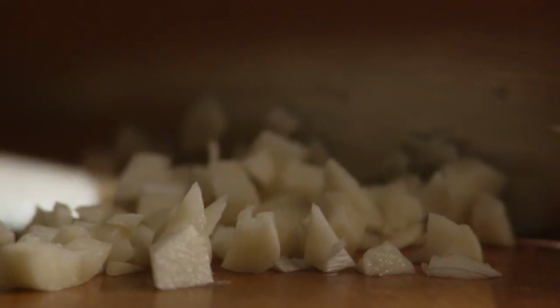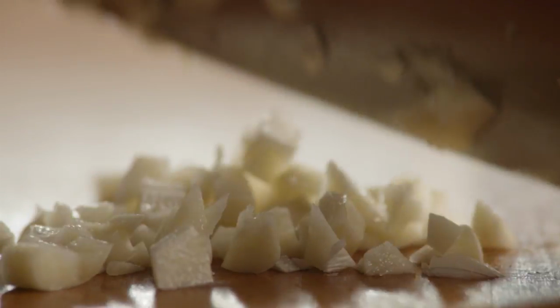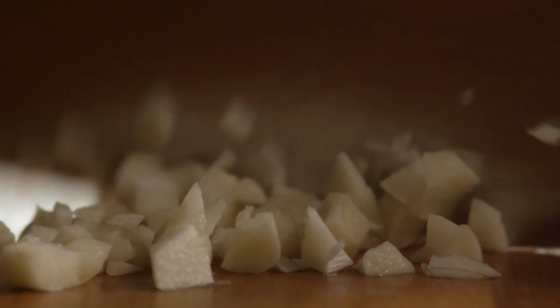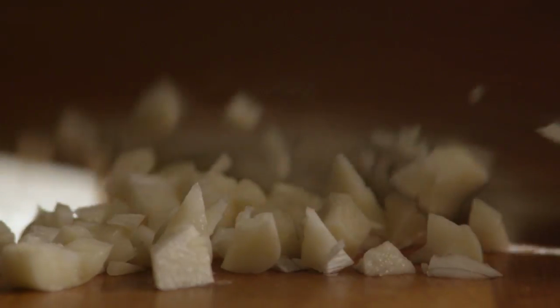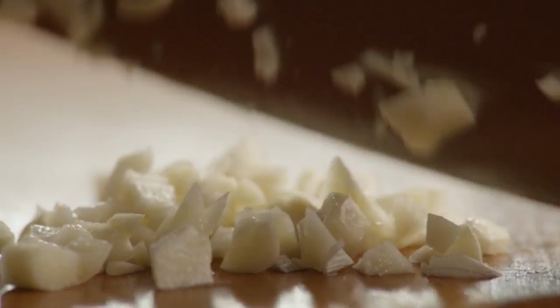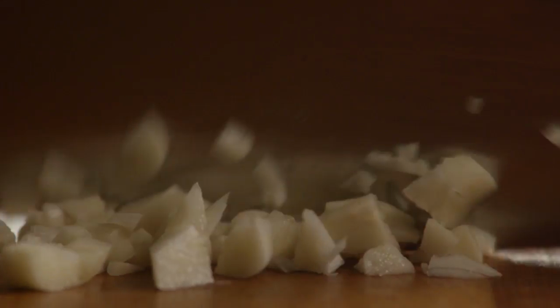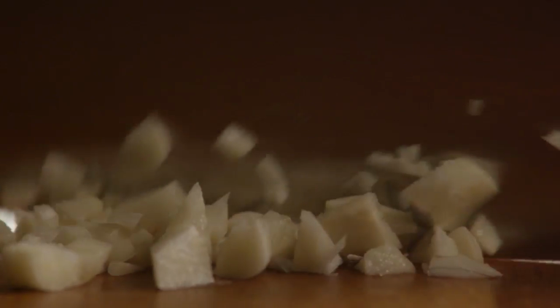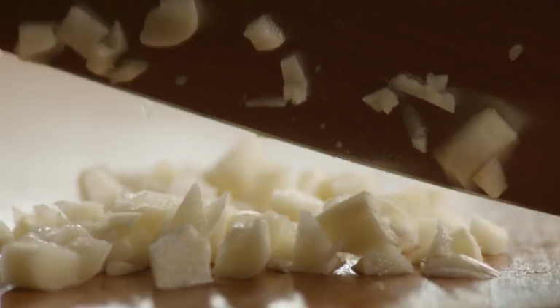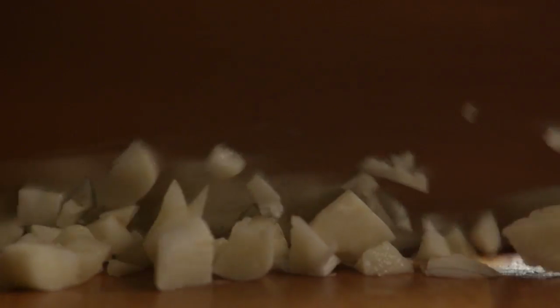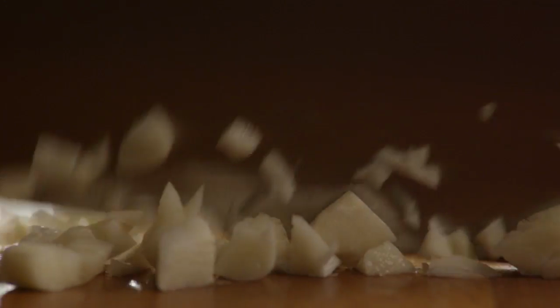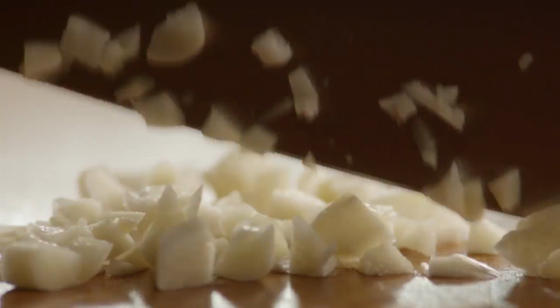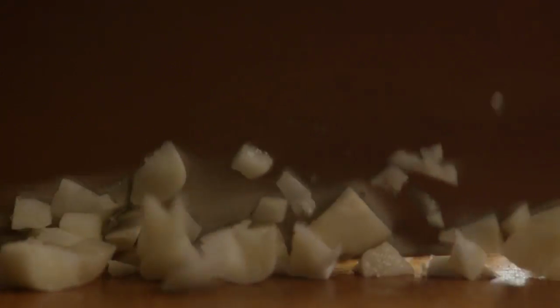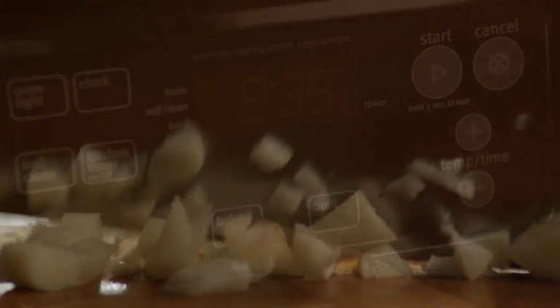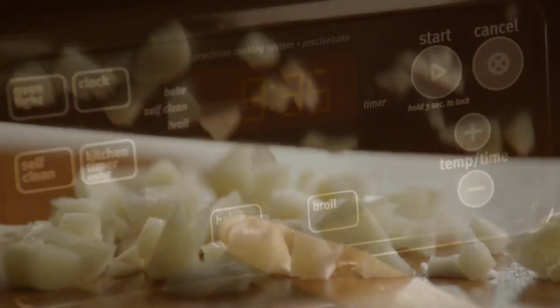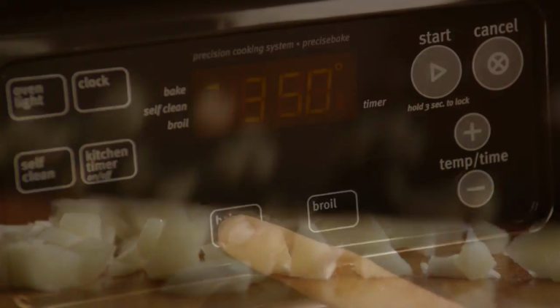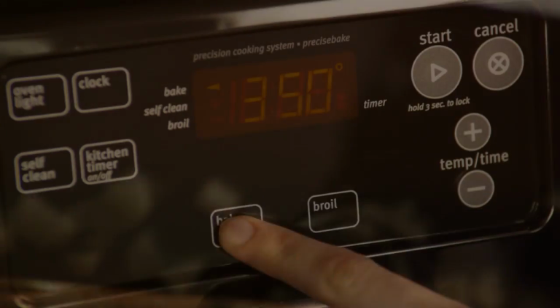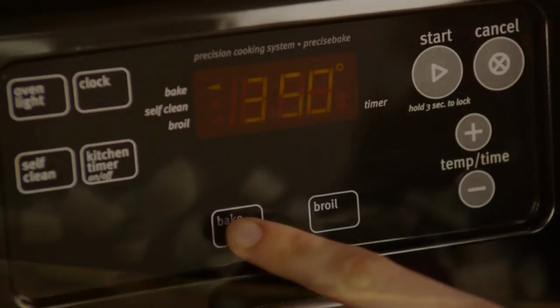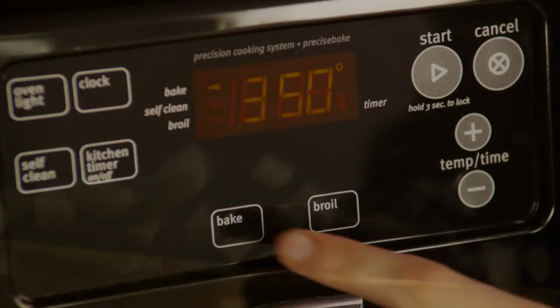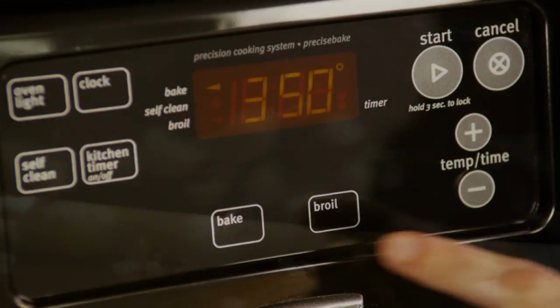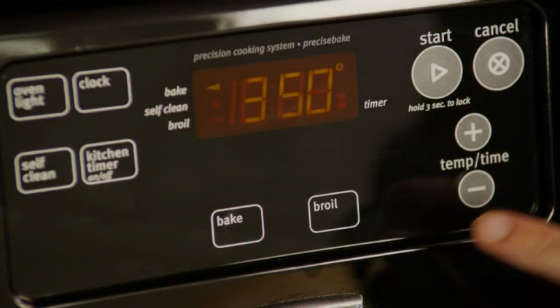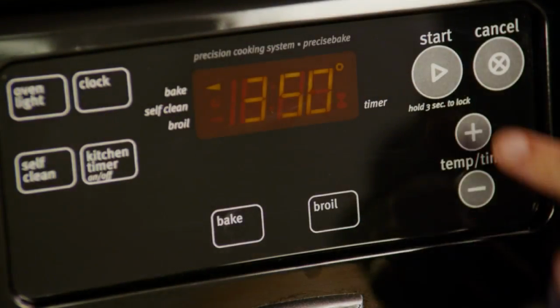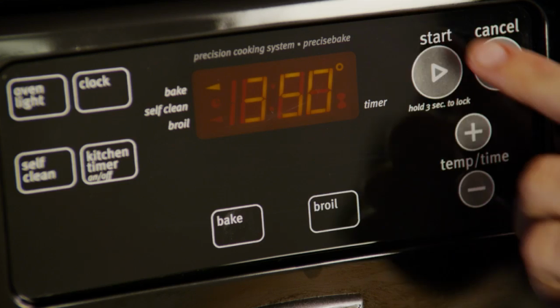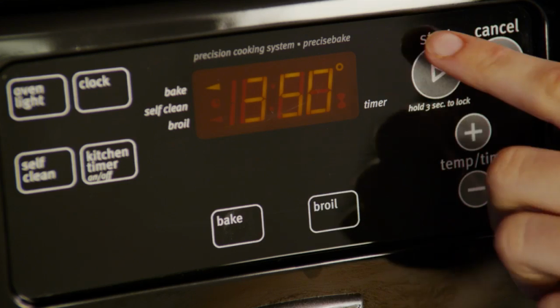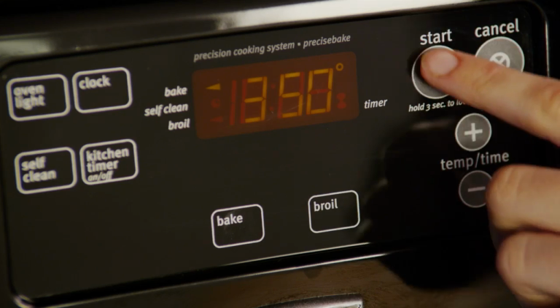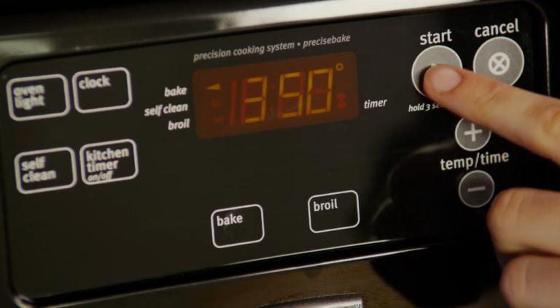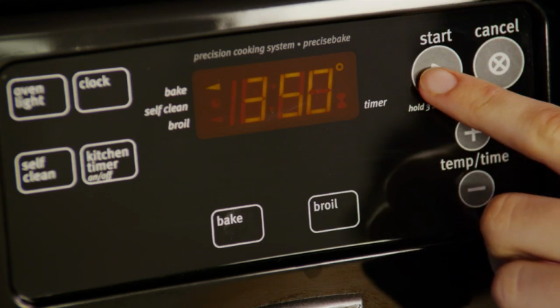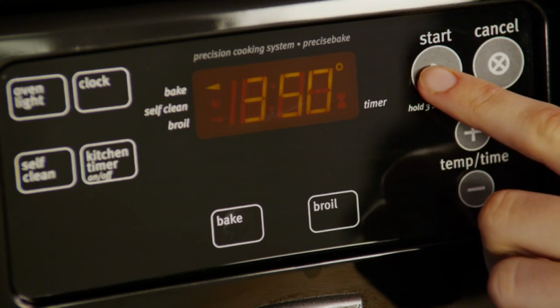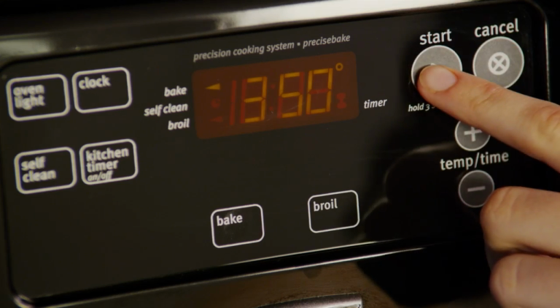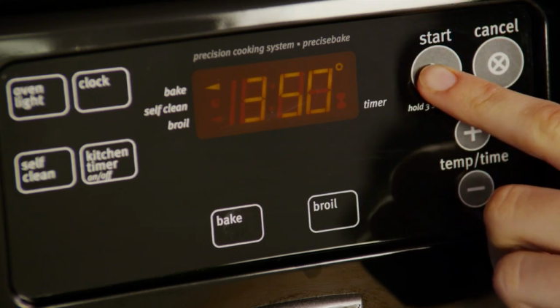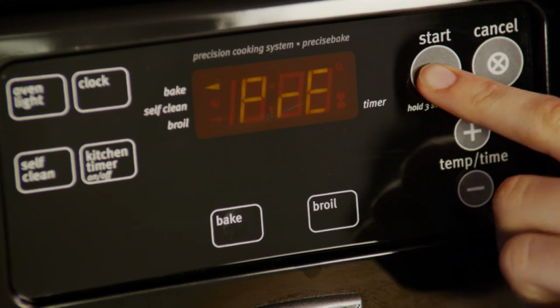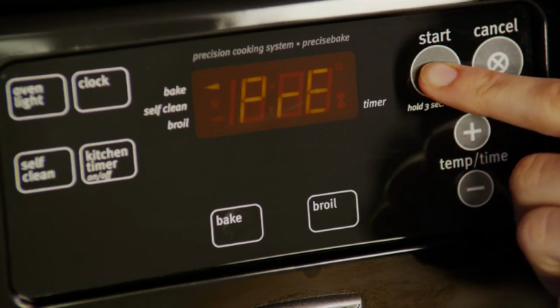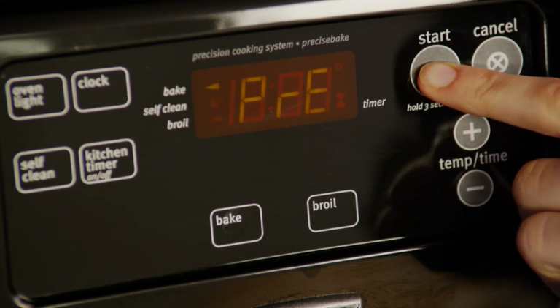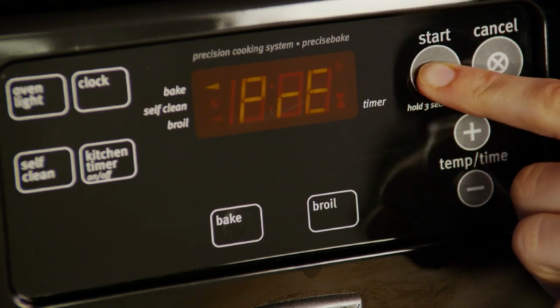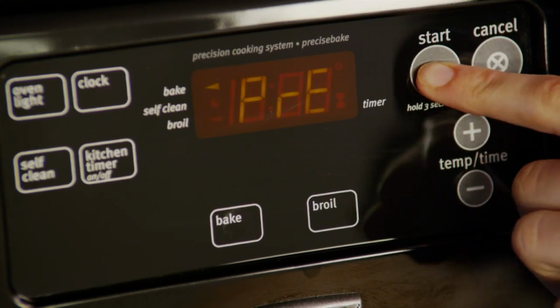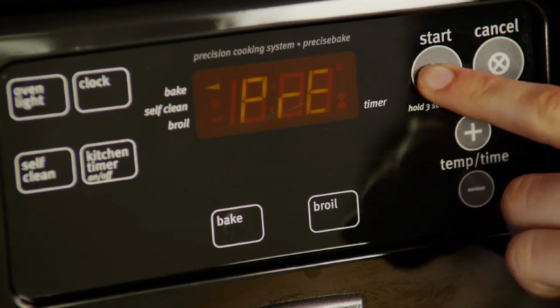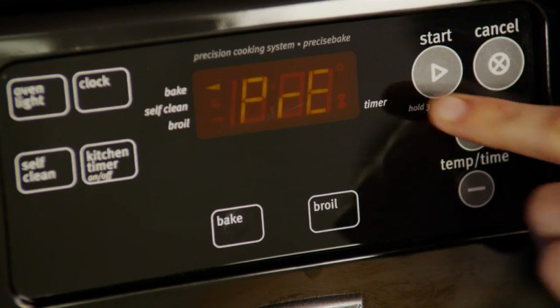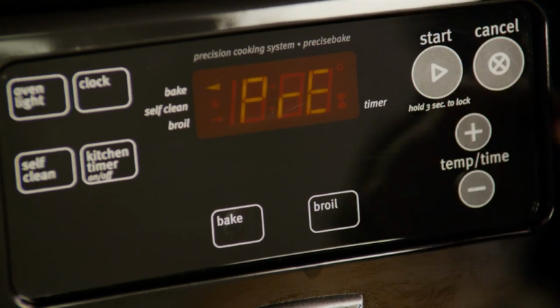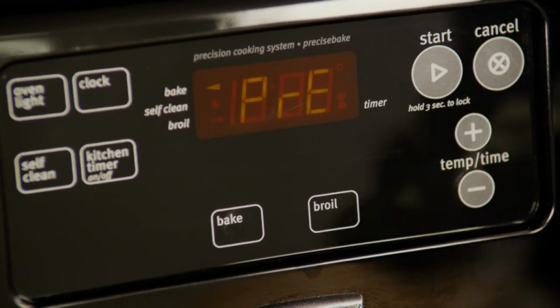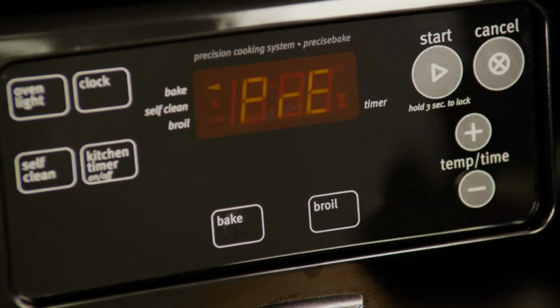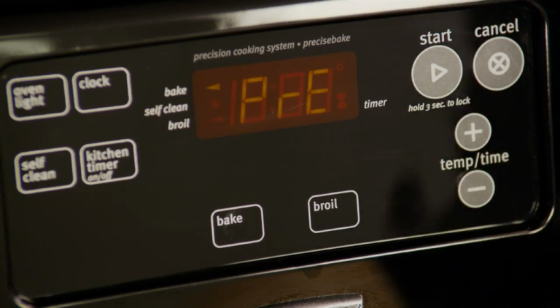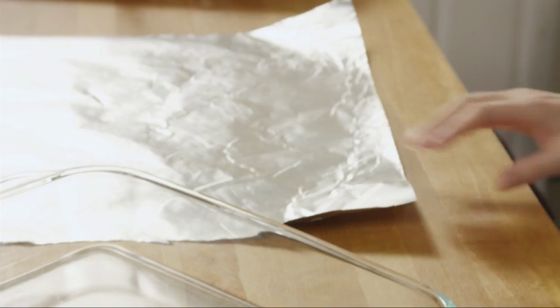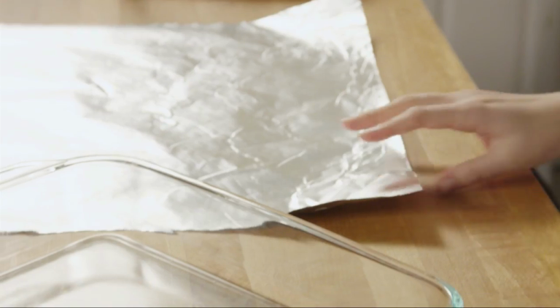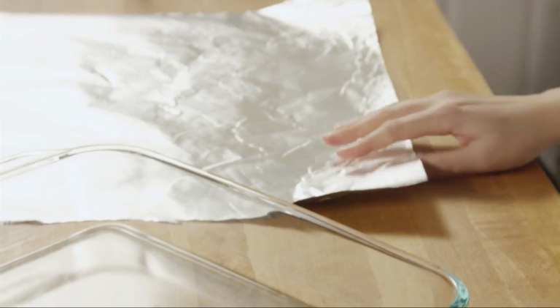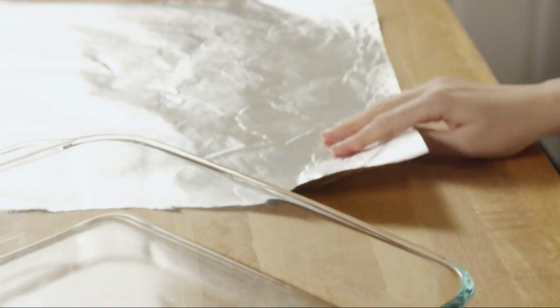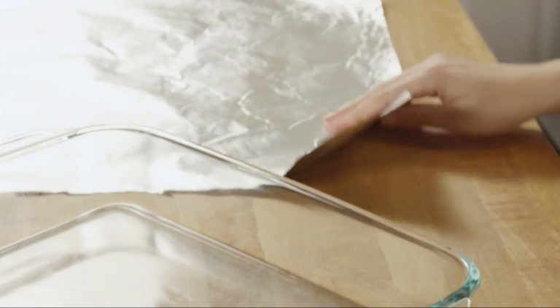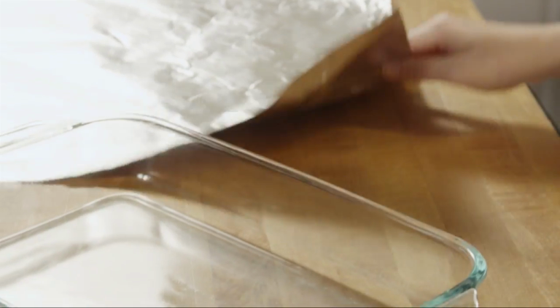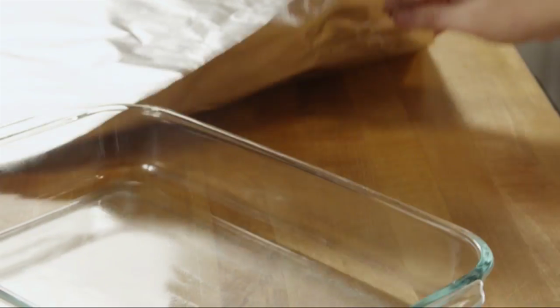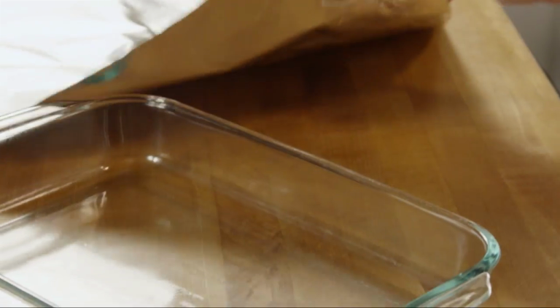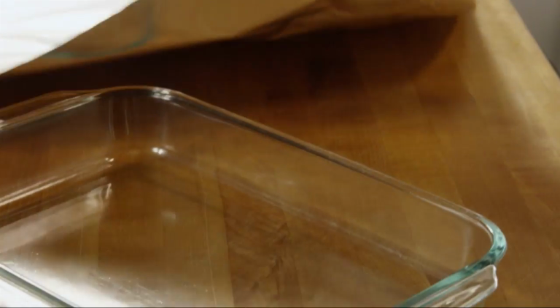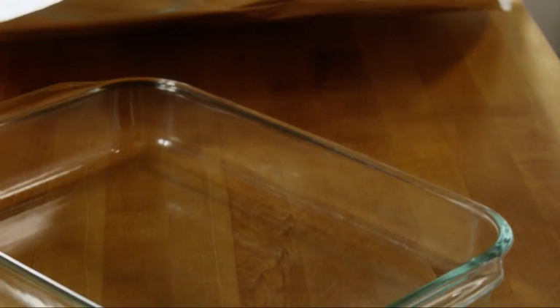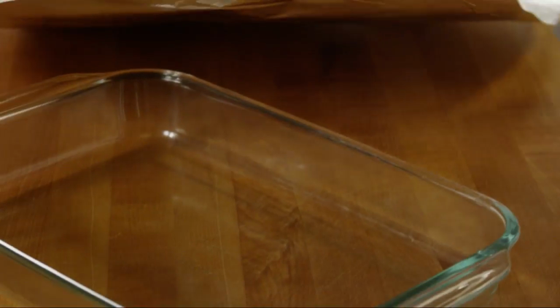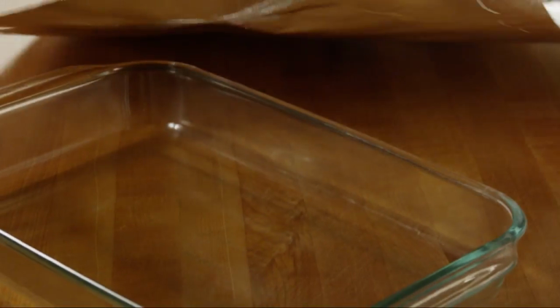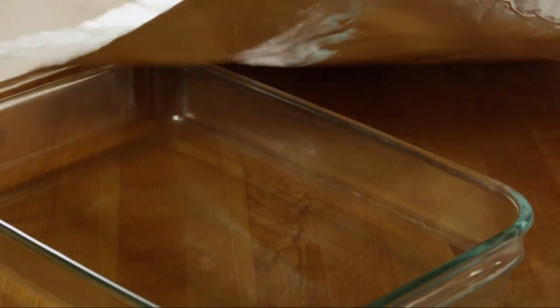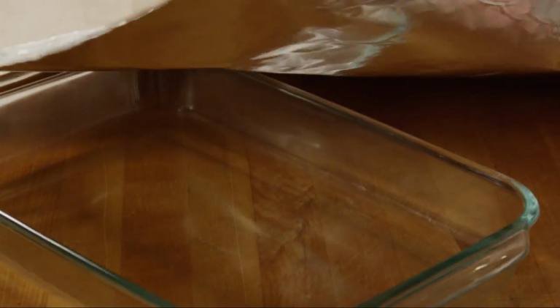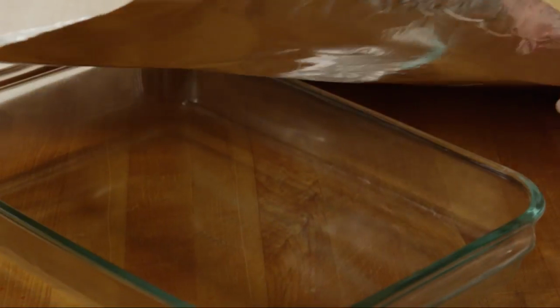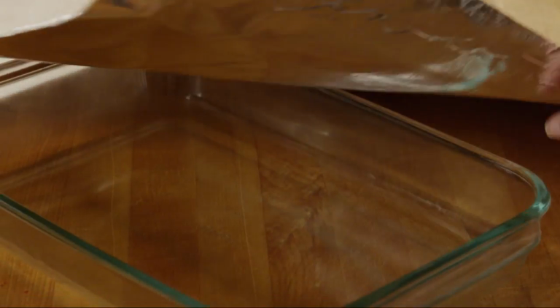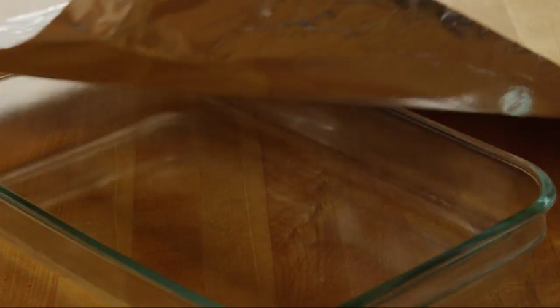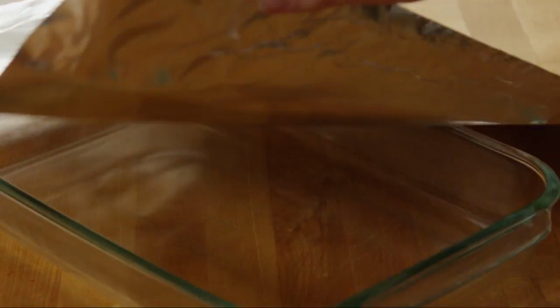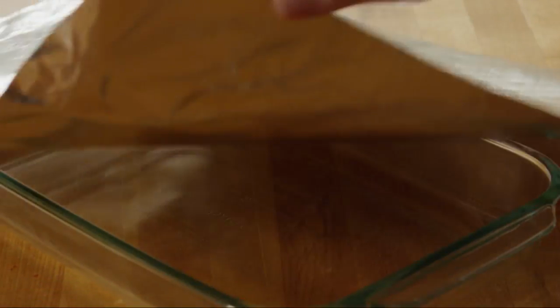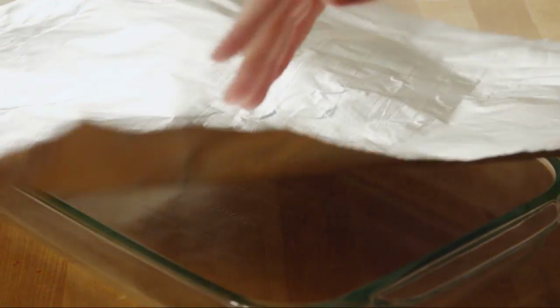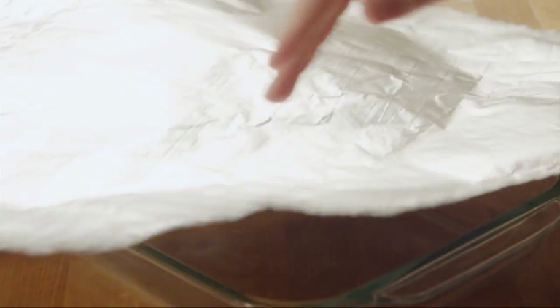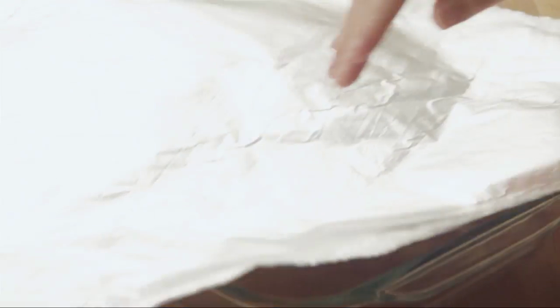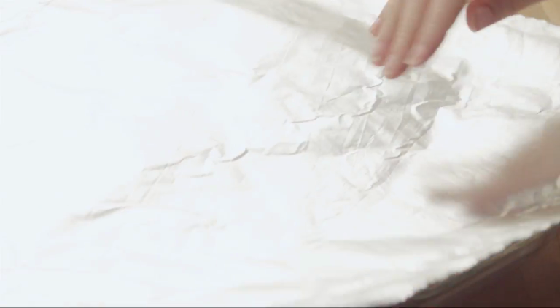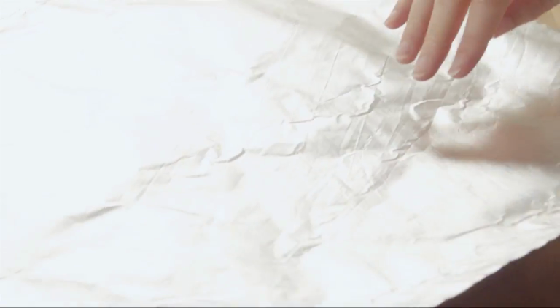The veggies are prepped, let's cook. Preheat the oven to 350 degrees and line a 3-quart rectangular baking dish with foil.